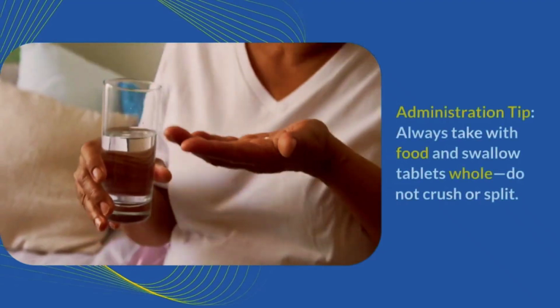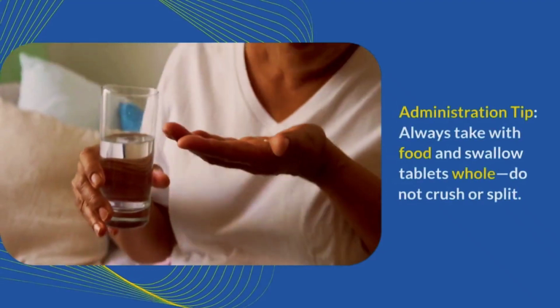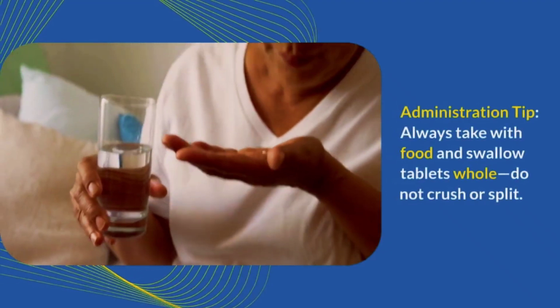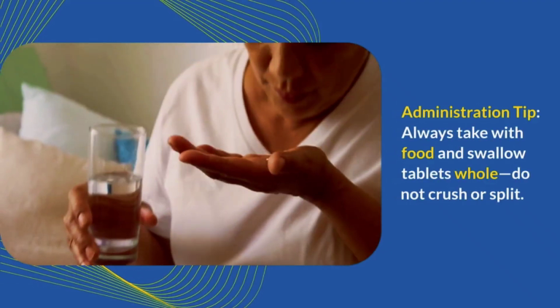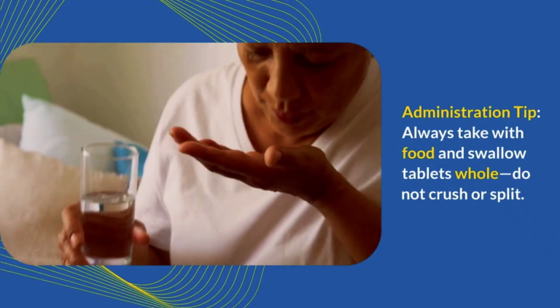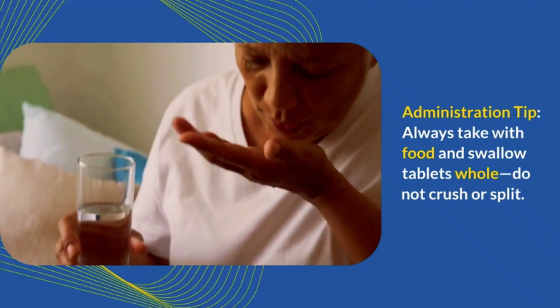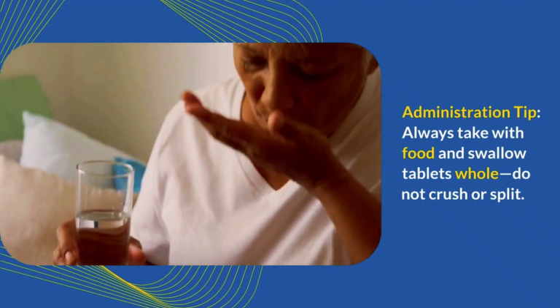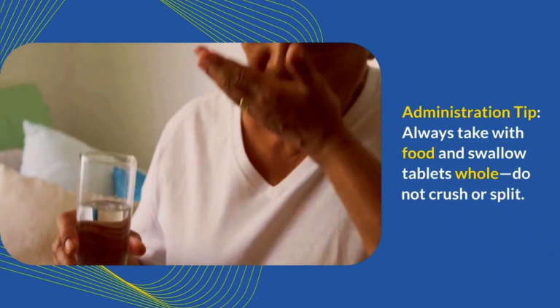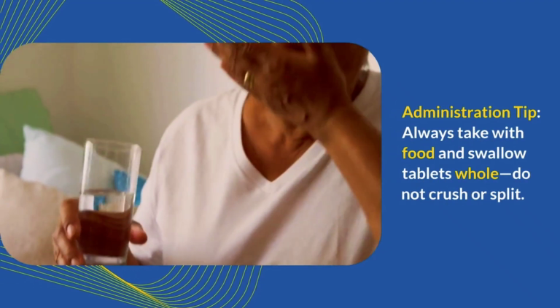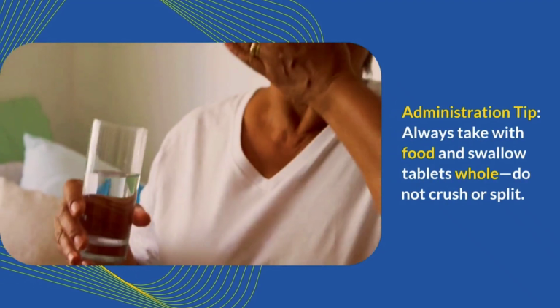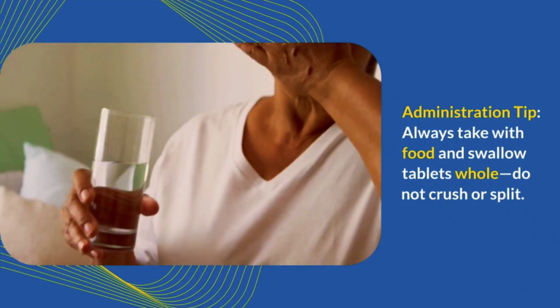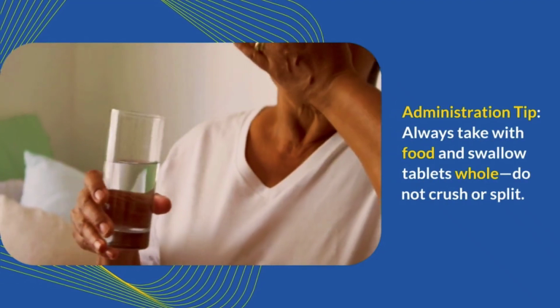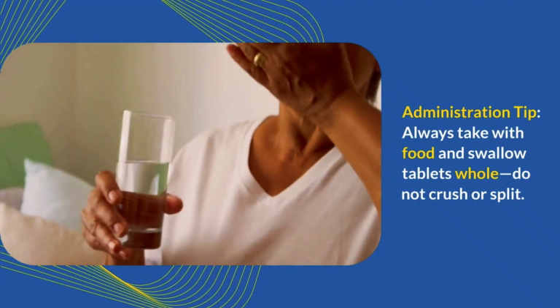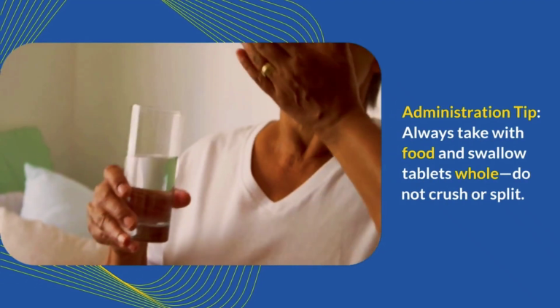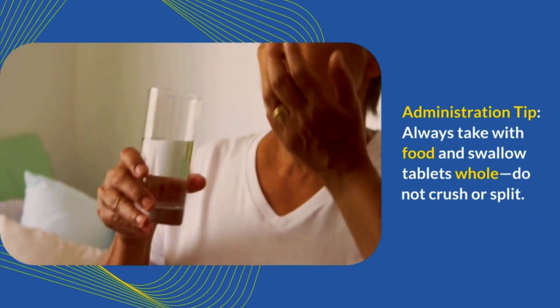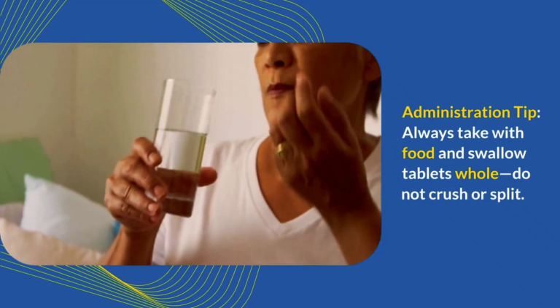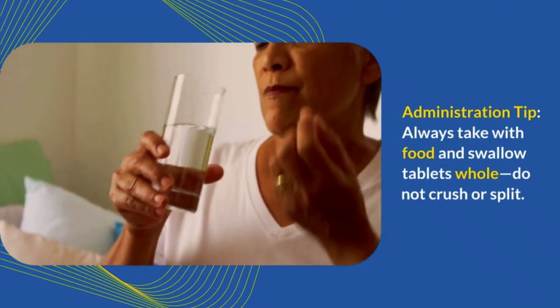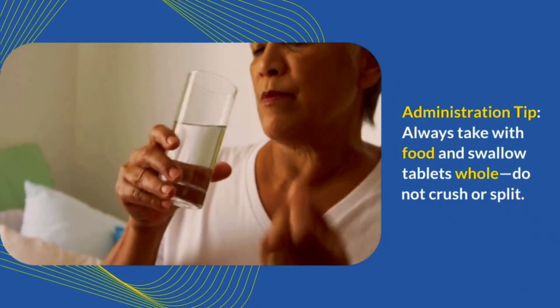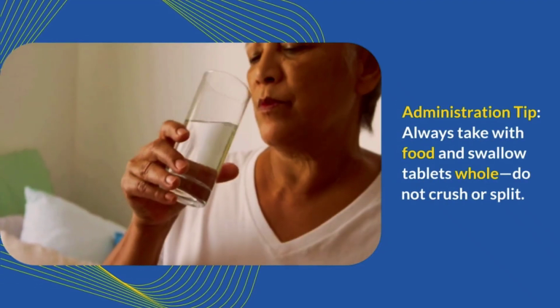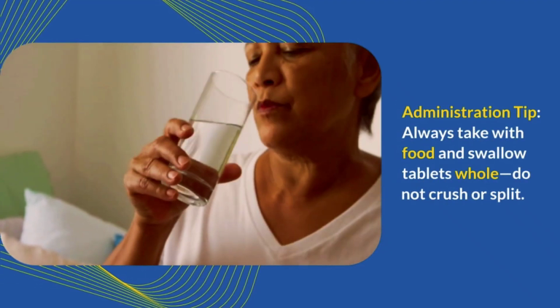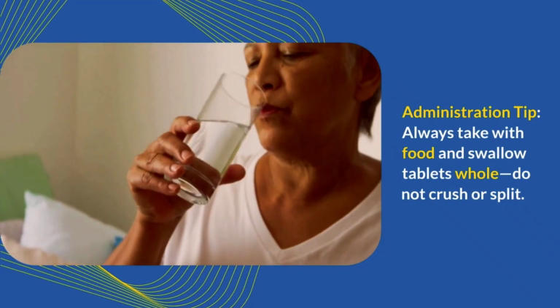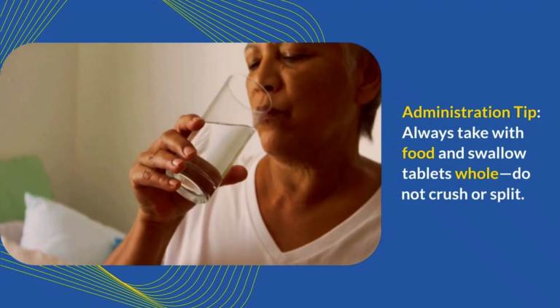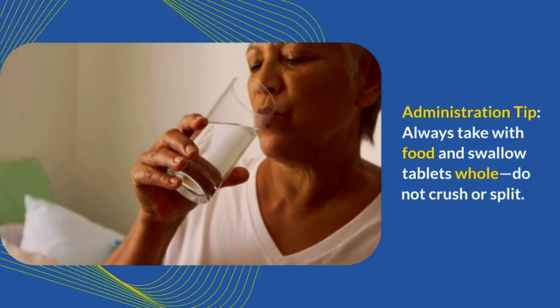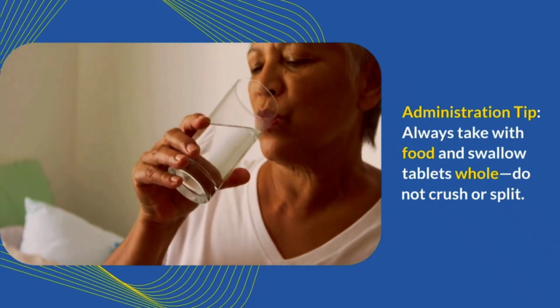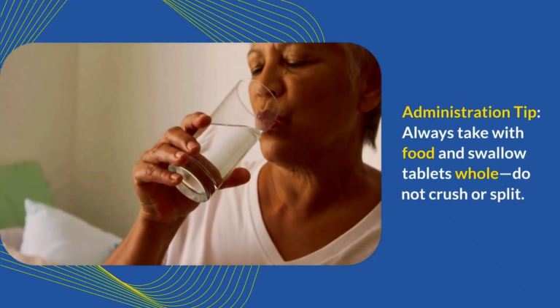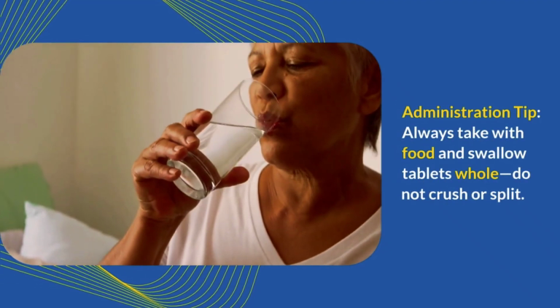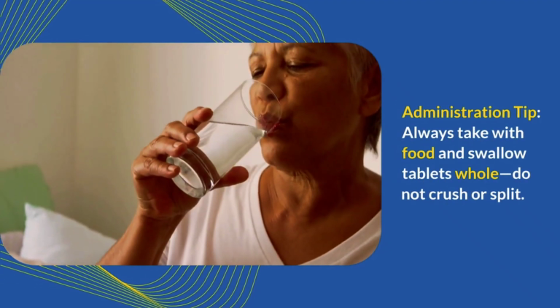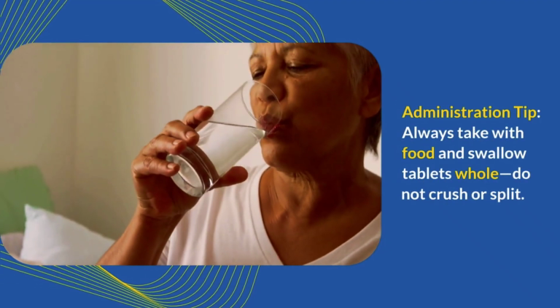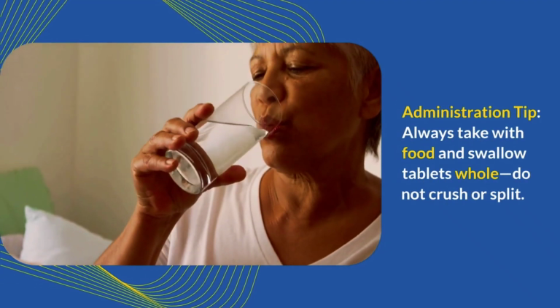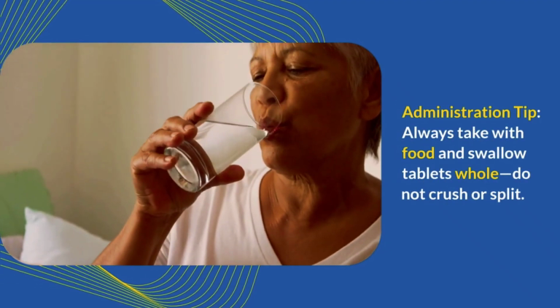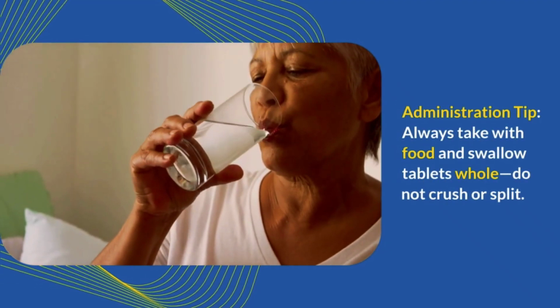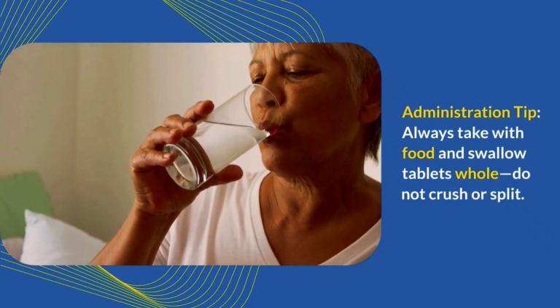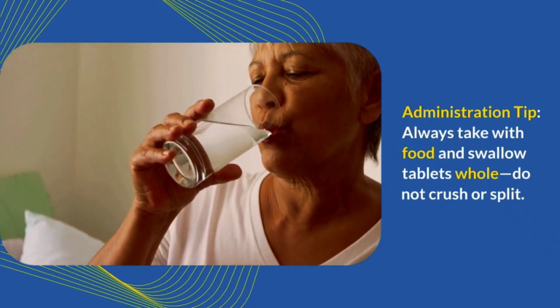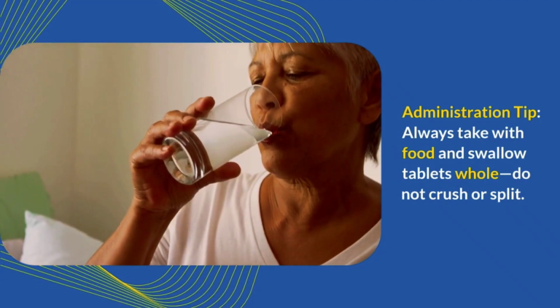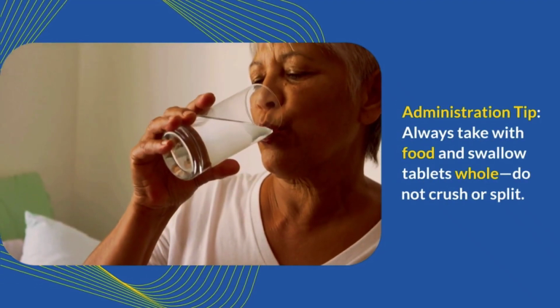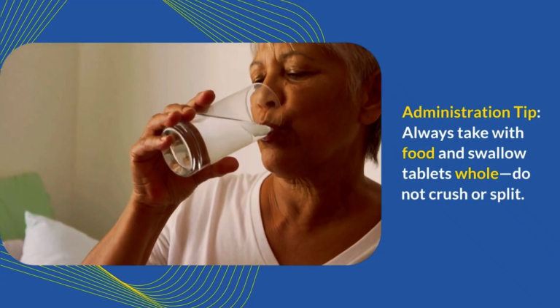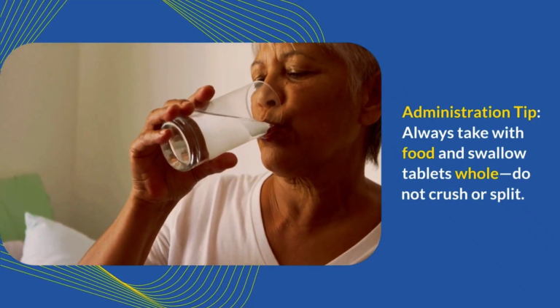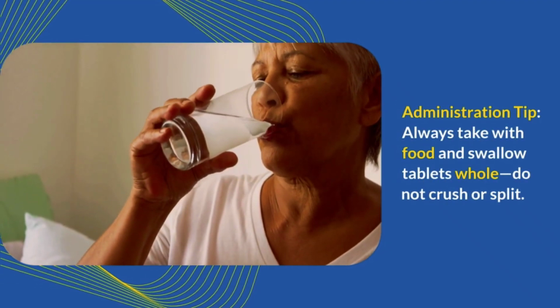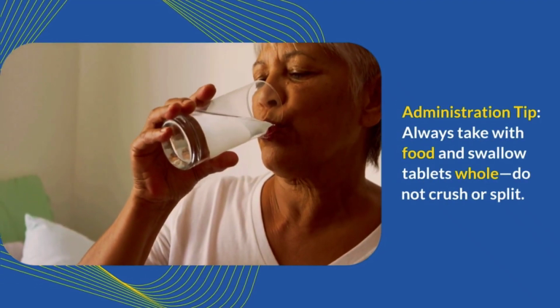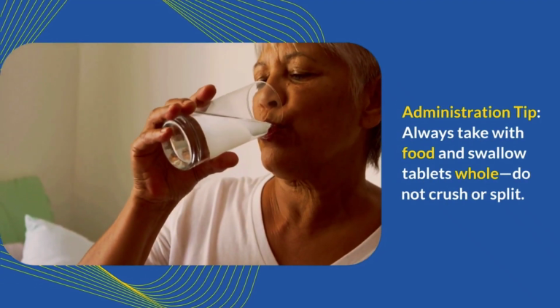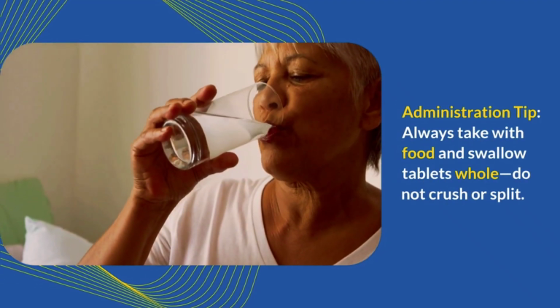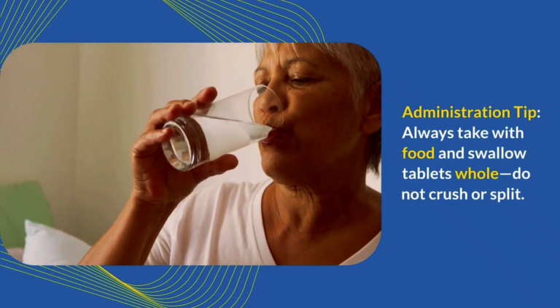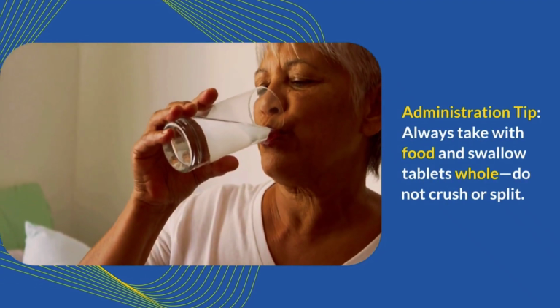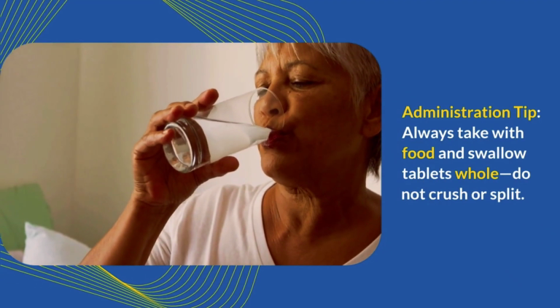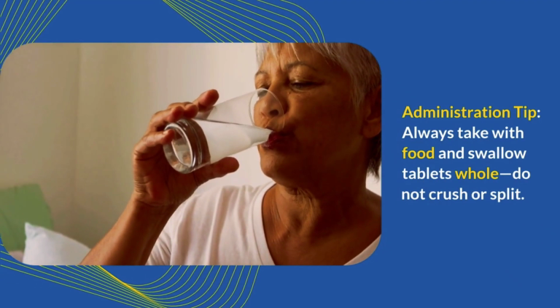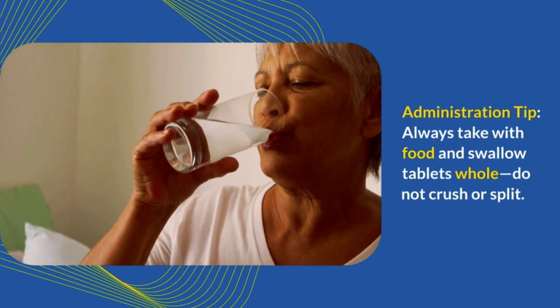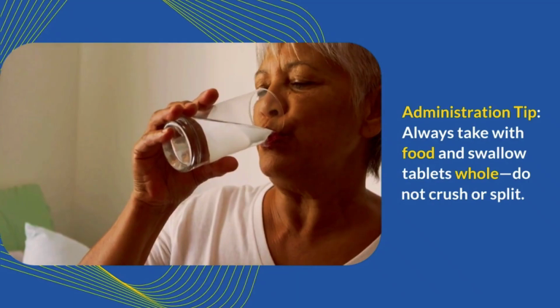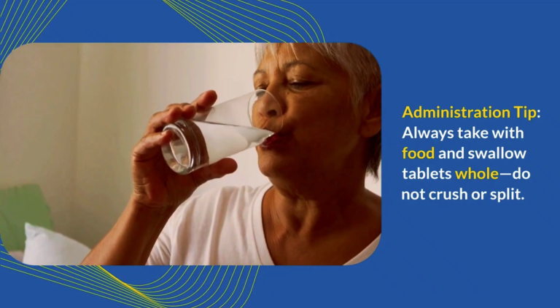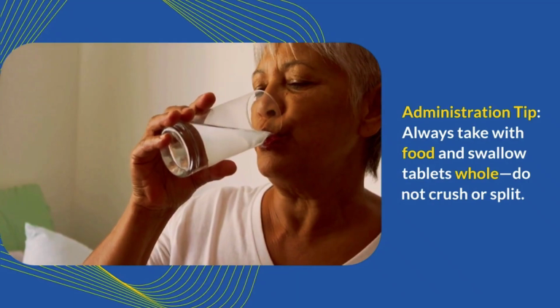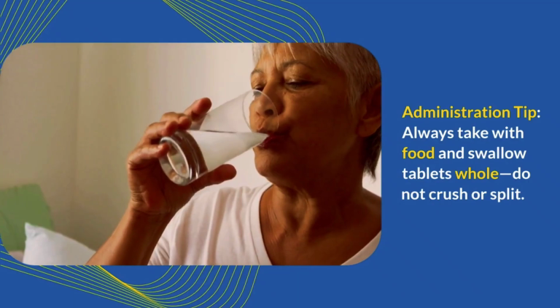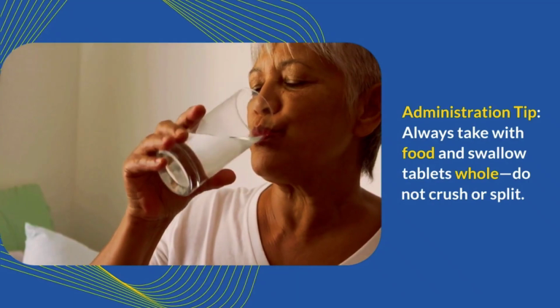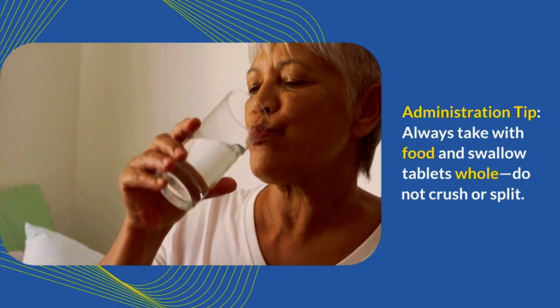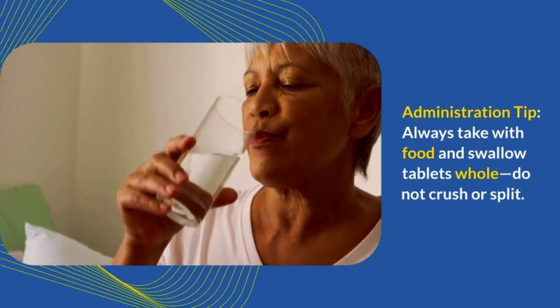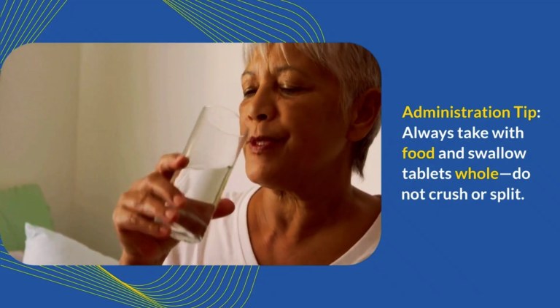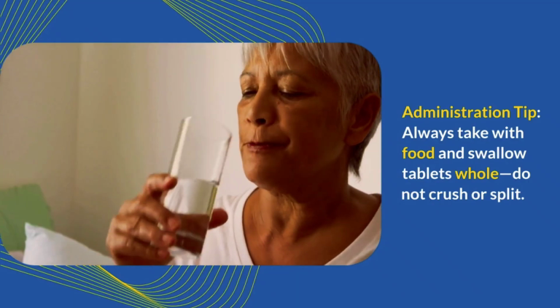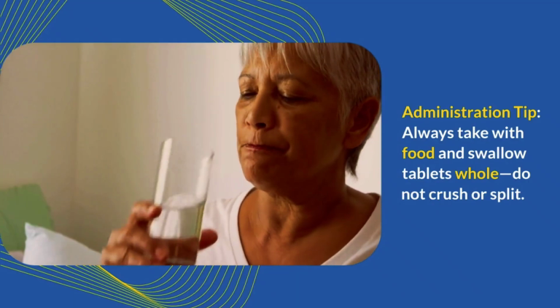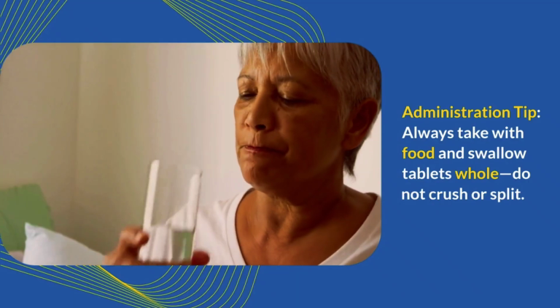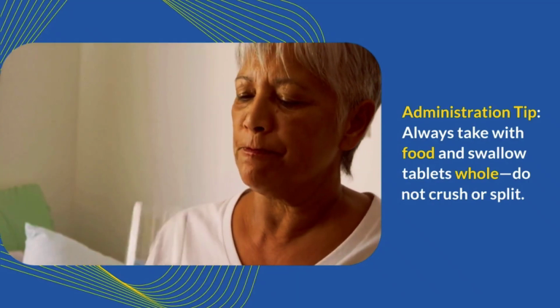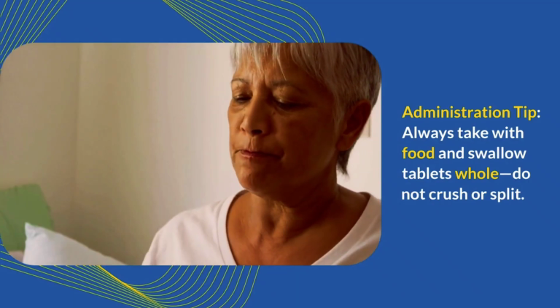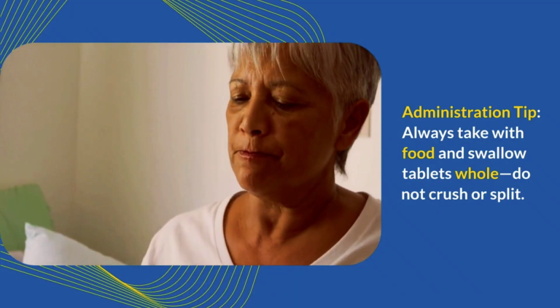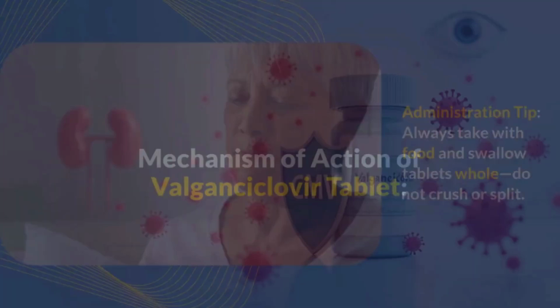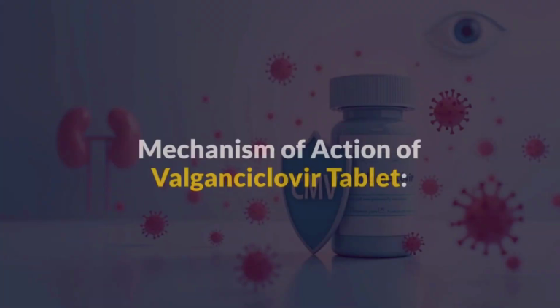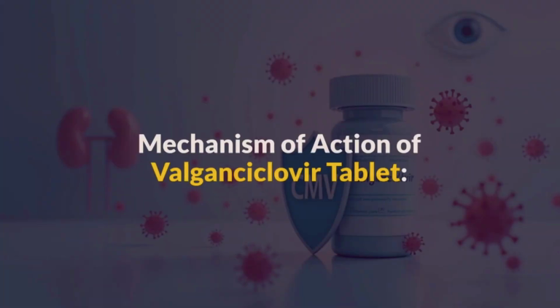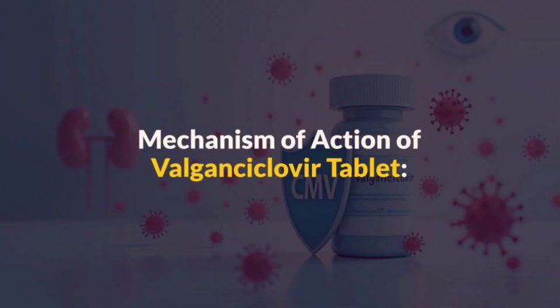Here's a key administration tip: always take valganciclovir with food and swallow the tablets whole. Do not crush or split them.